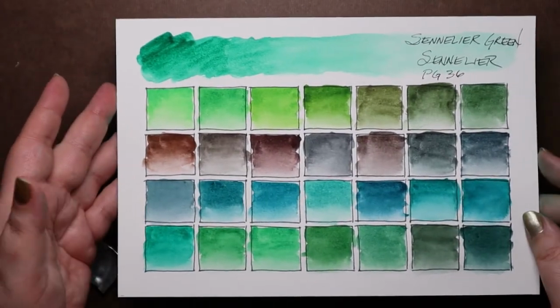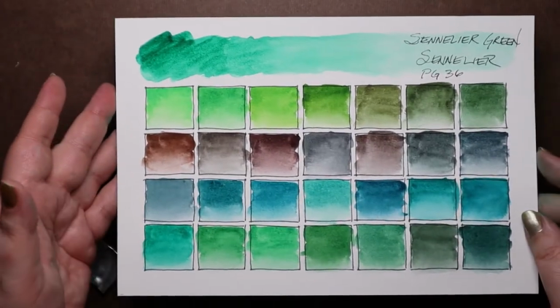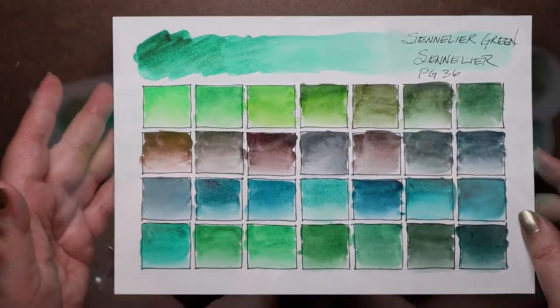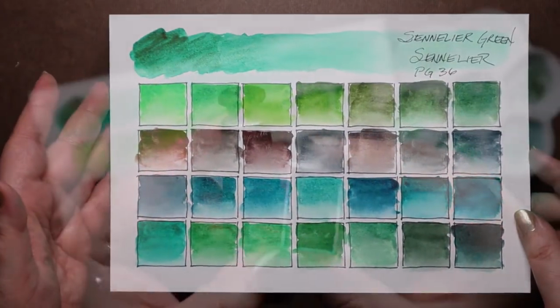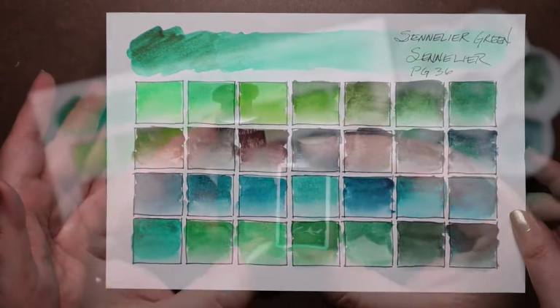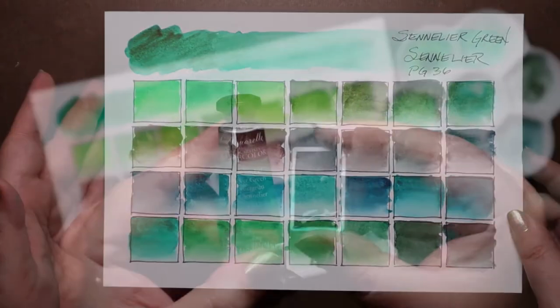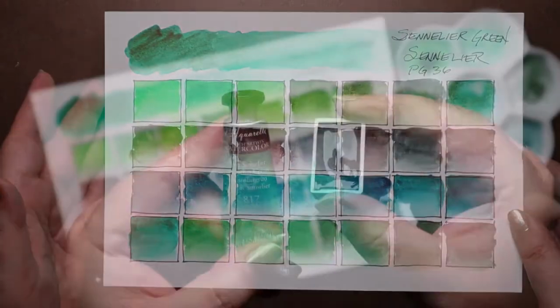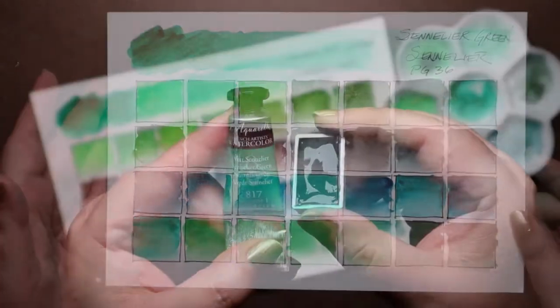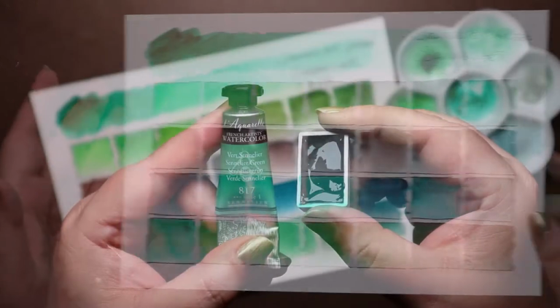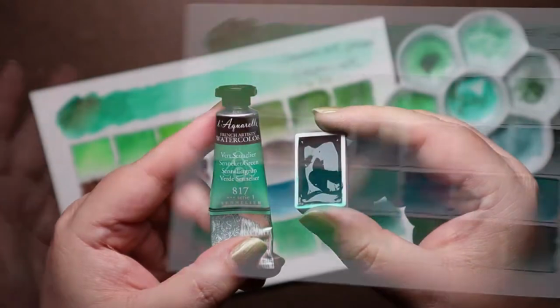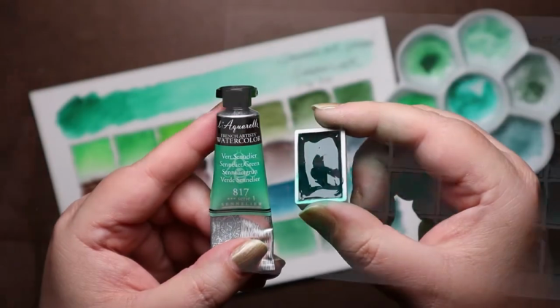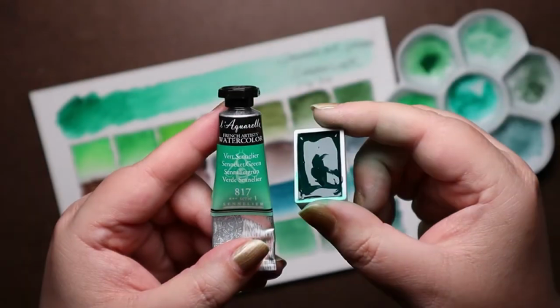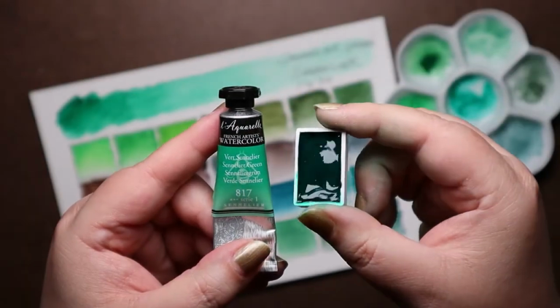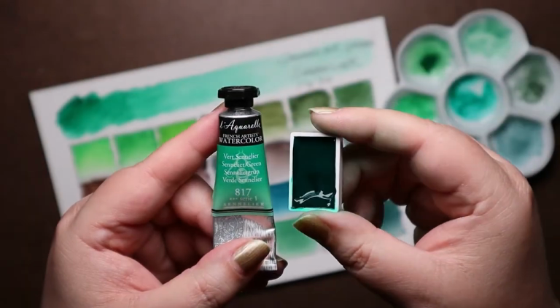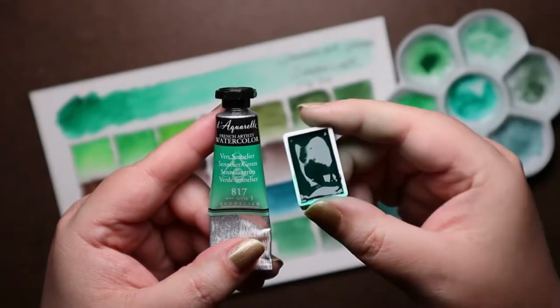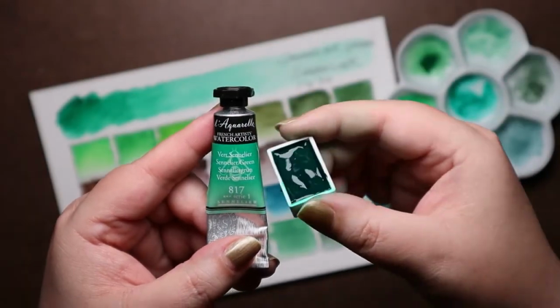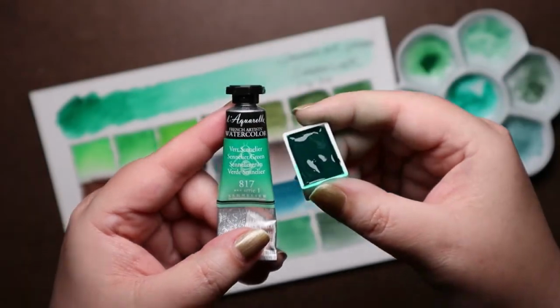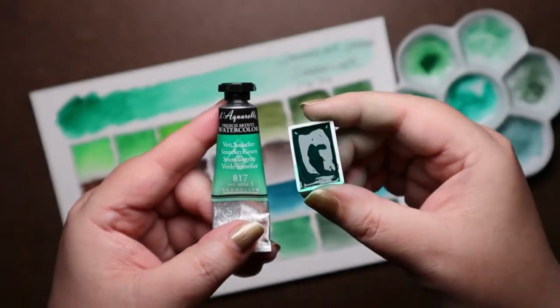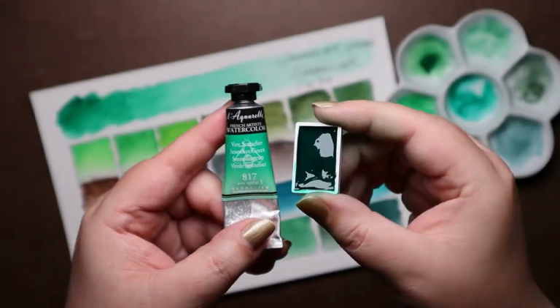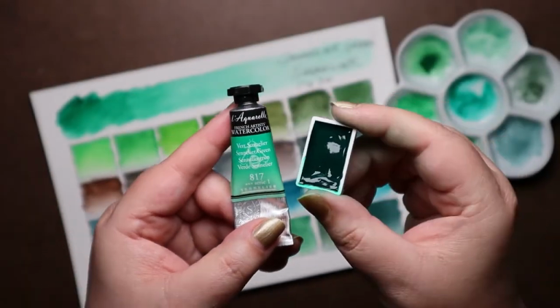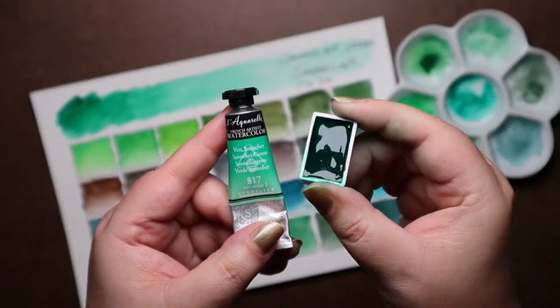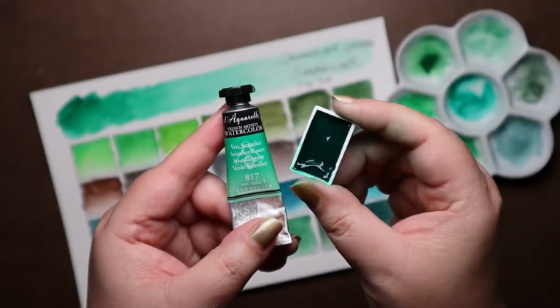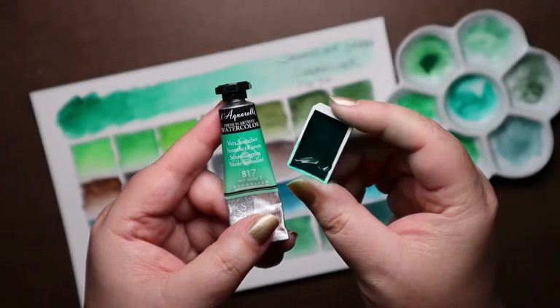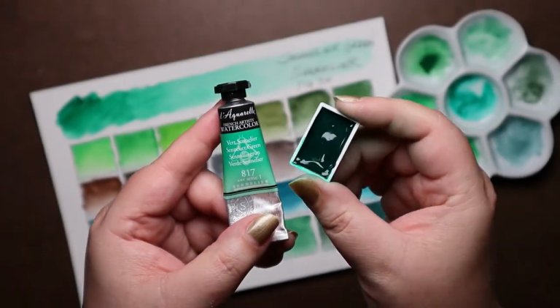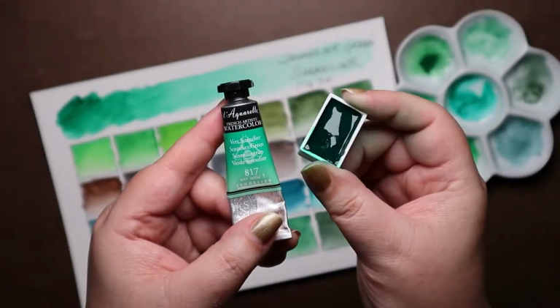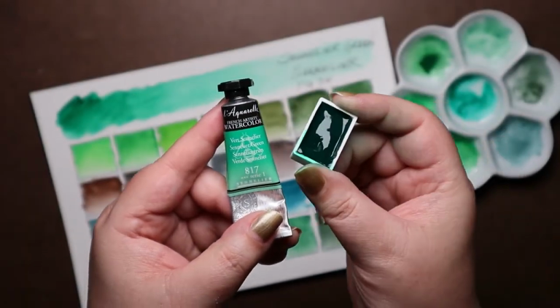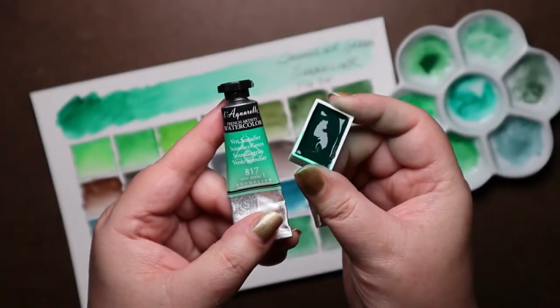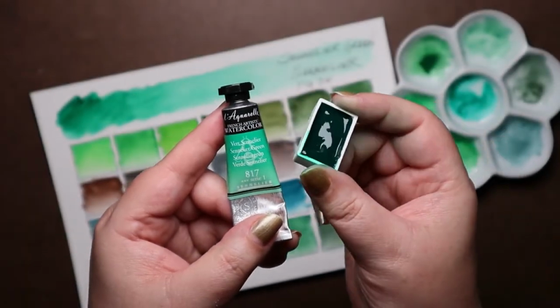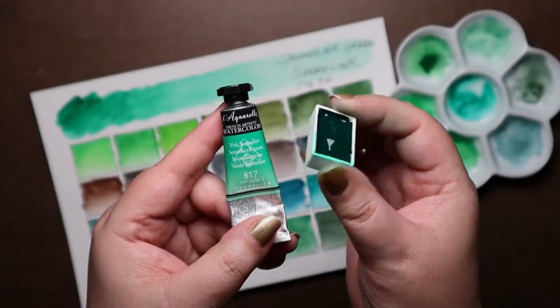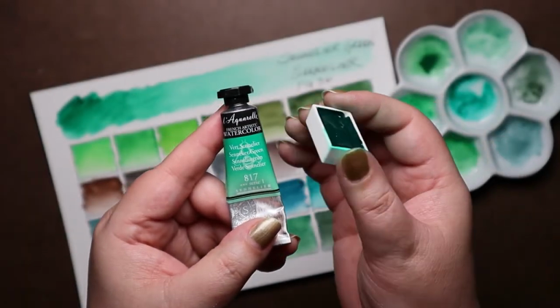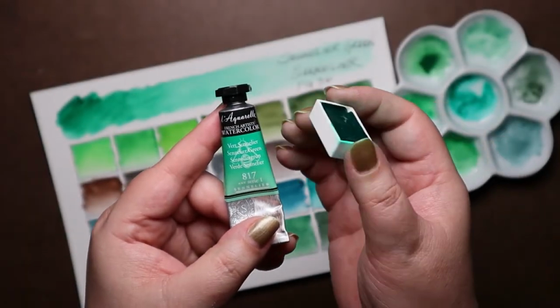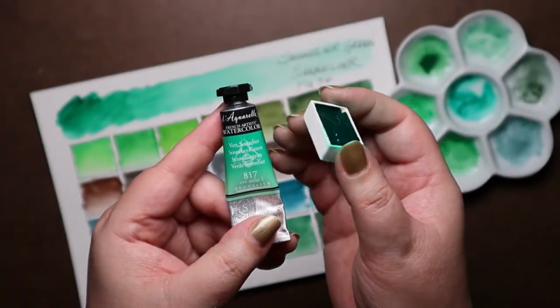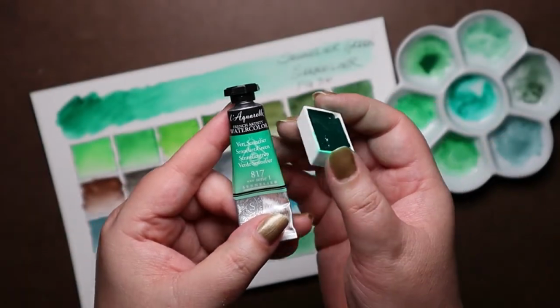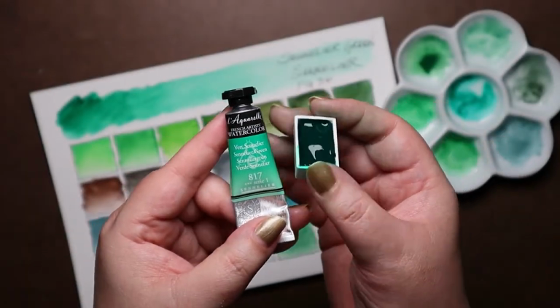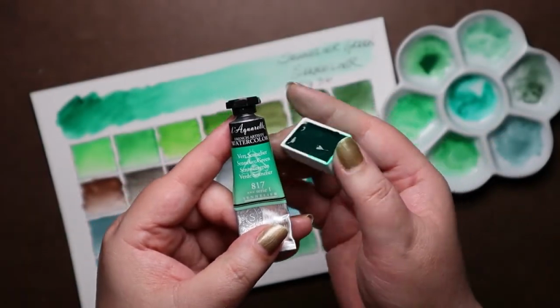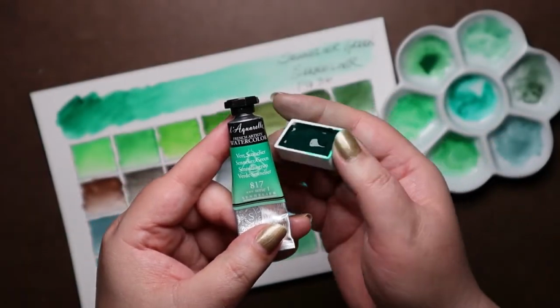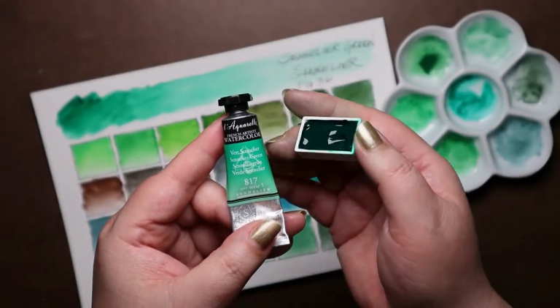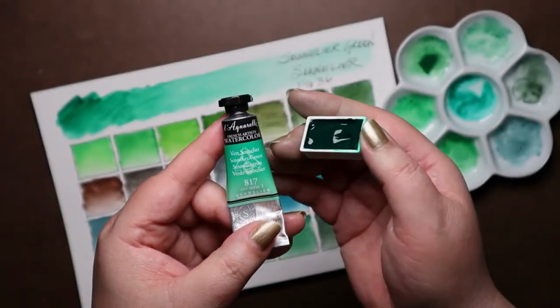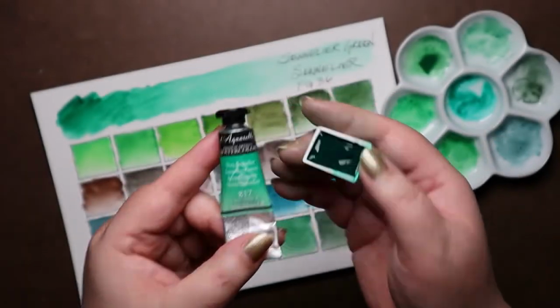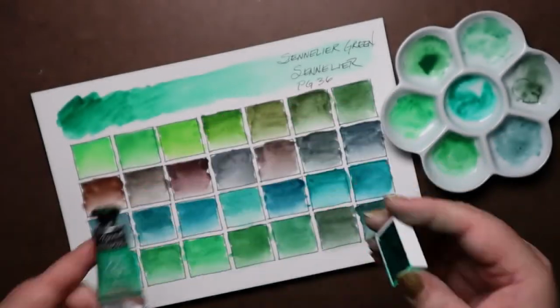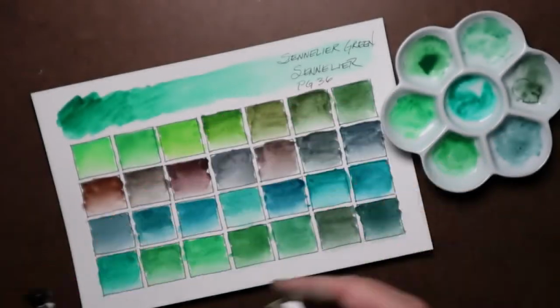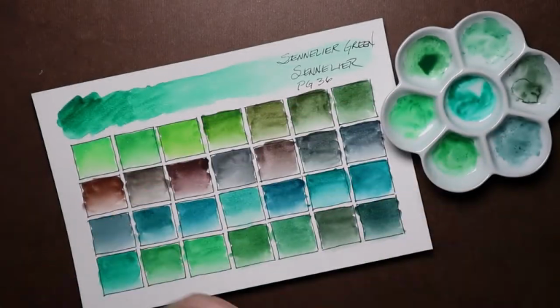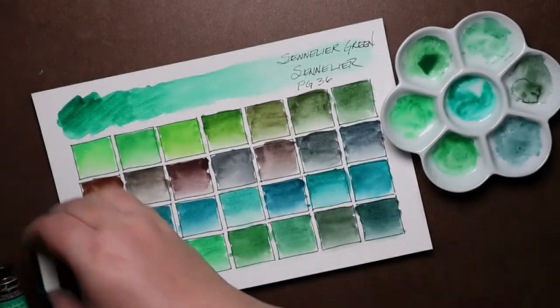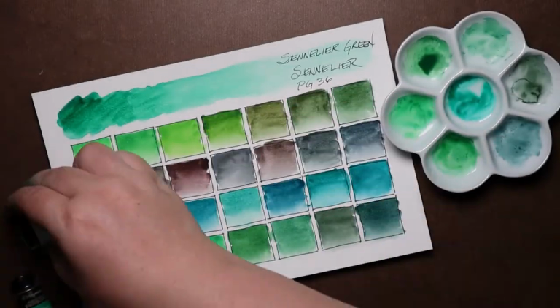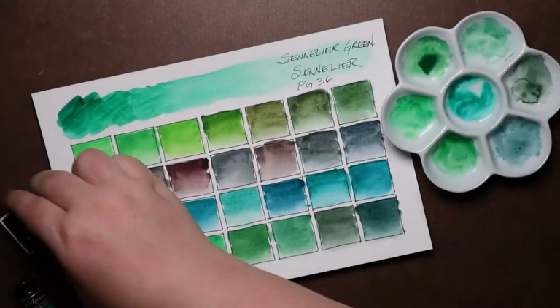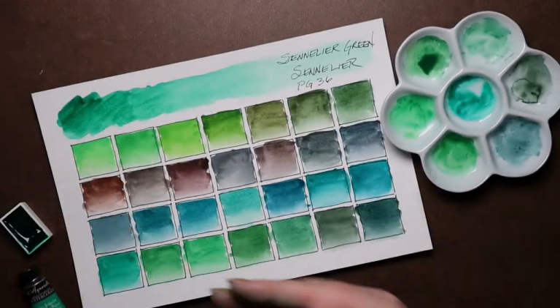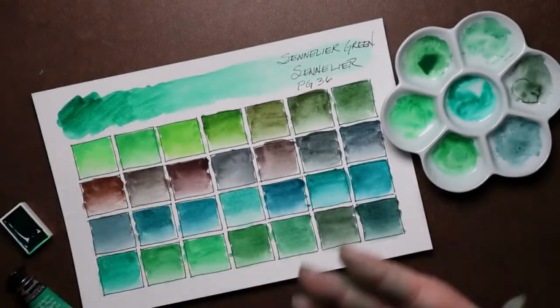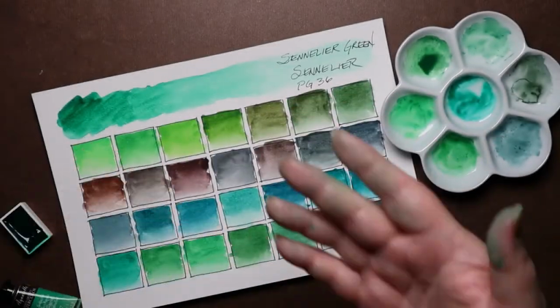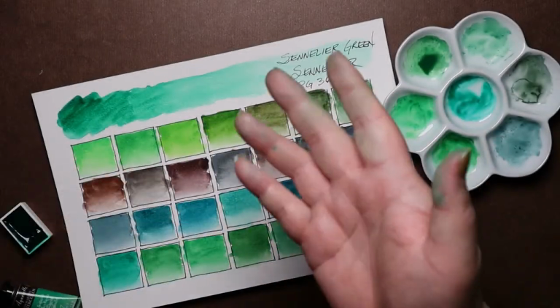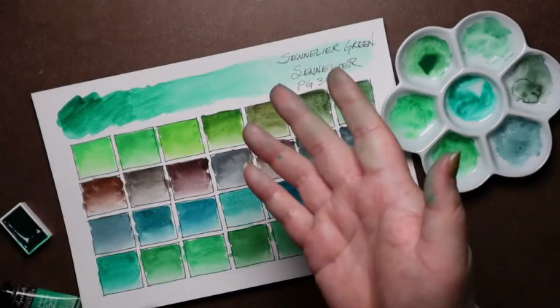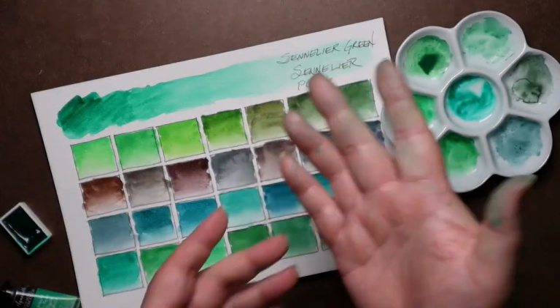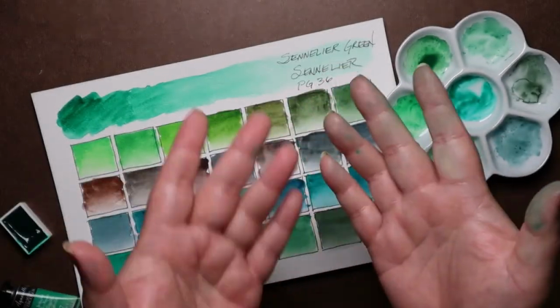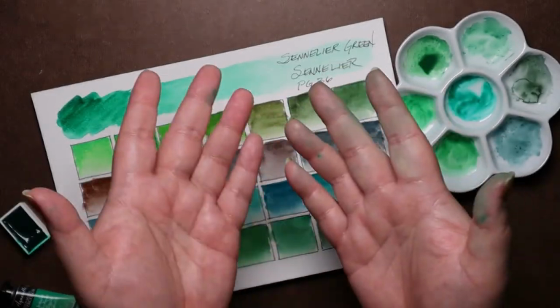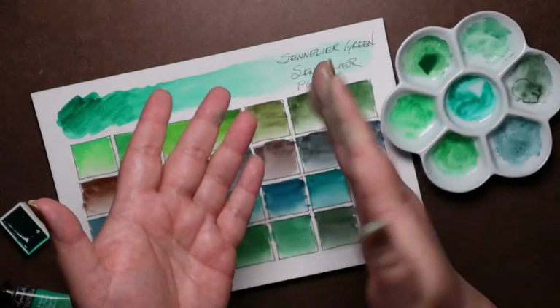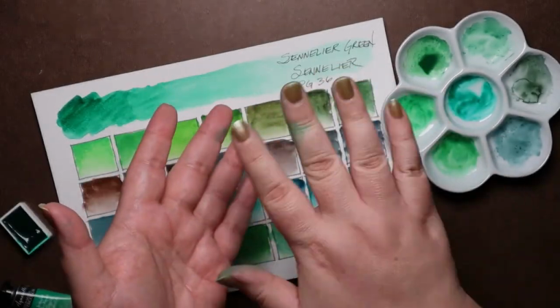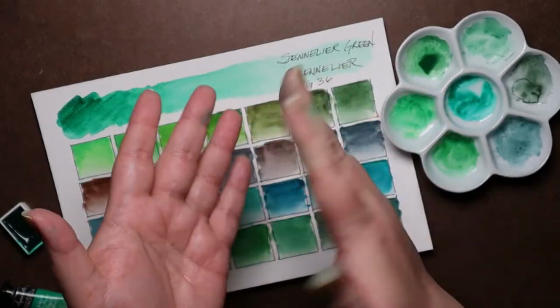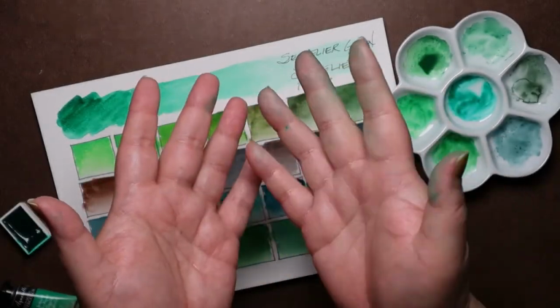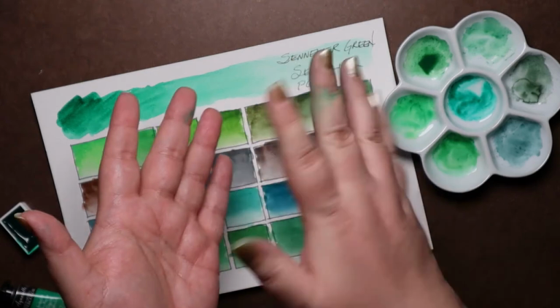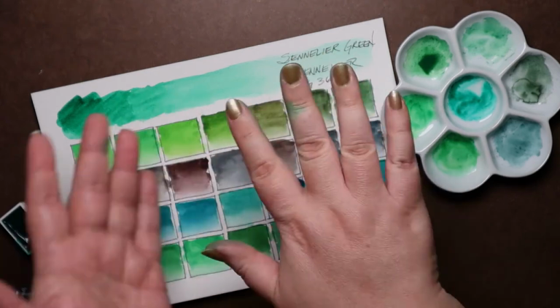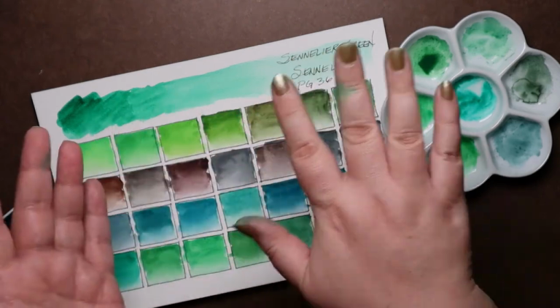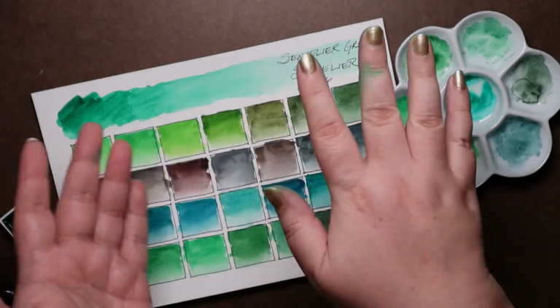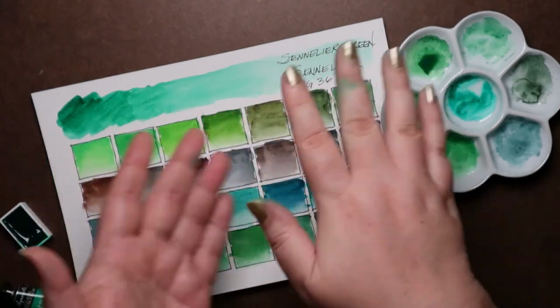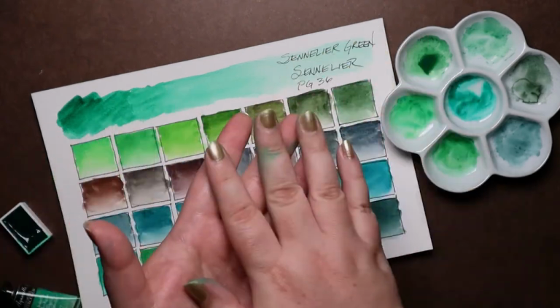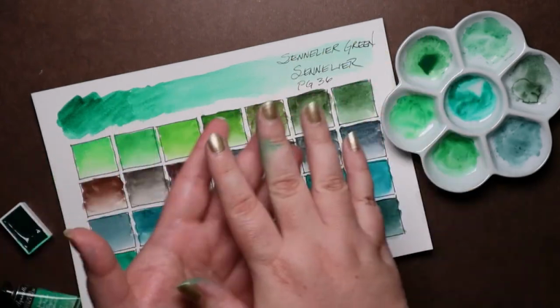FYI, apparently Phthalo pigments are highly staining. Just saying.